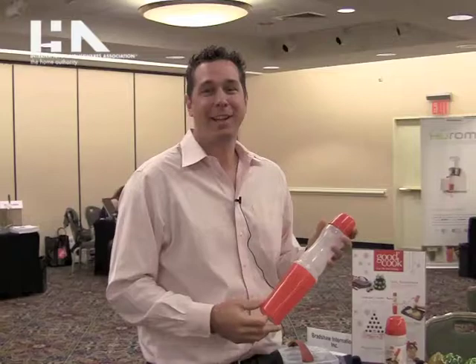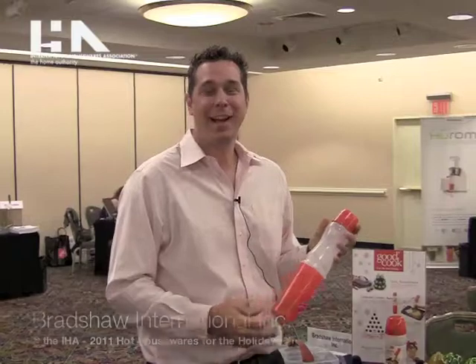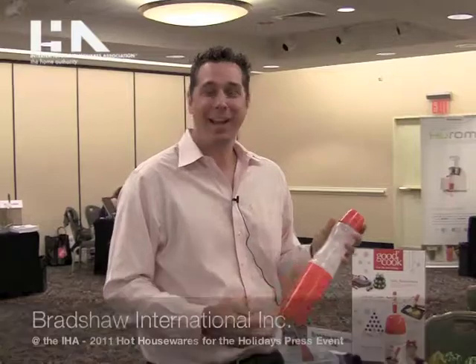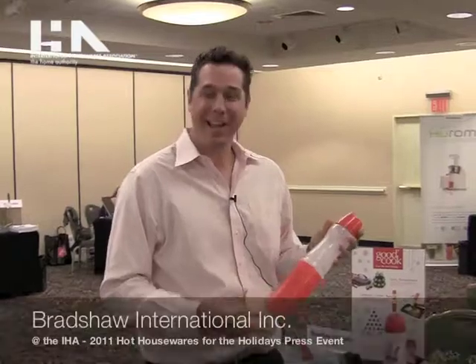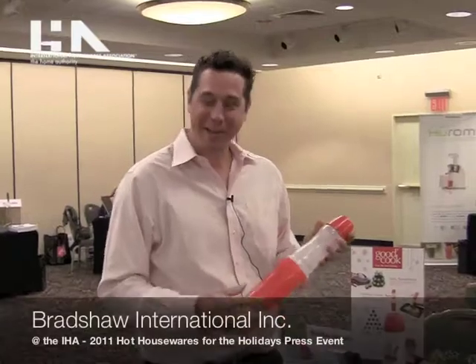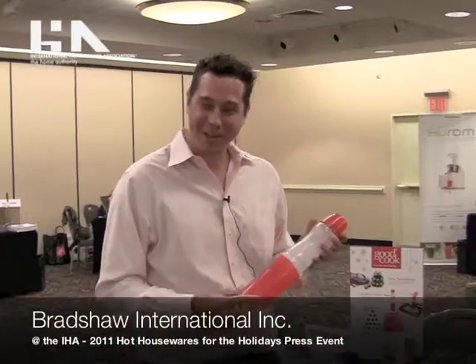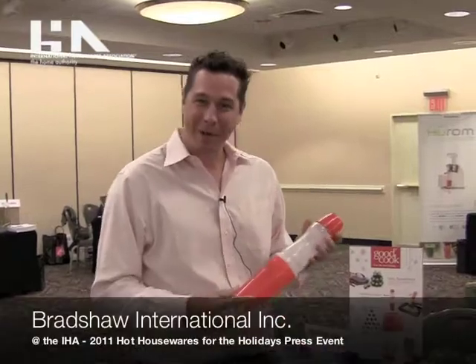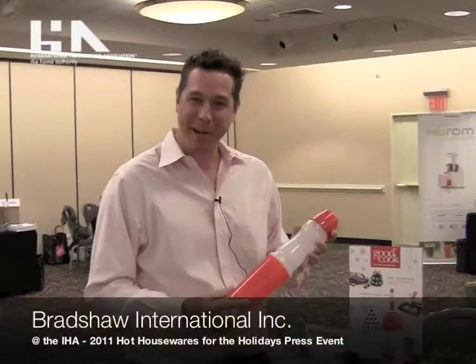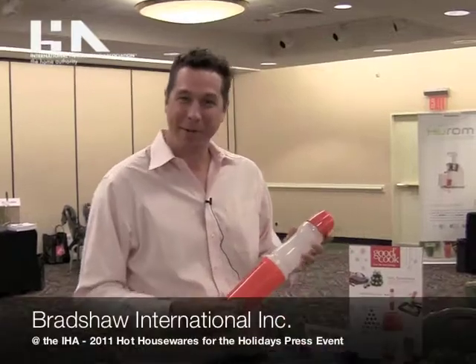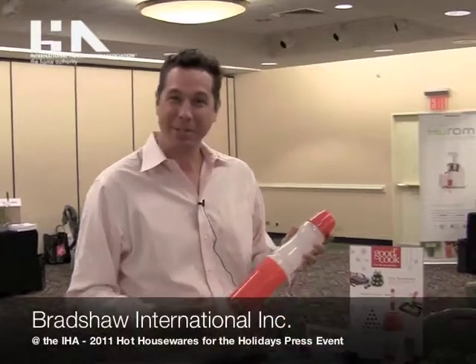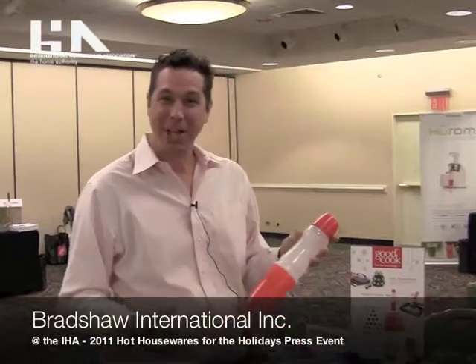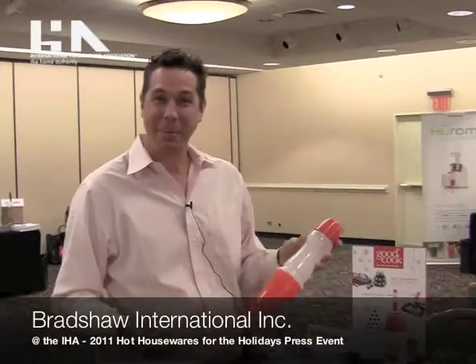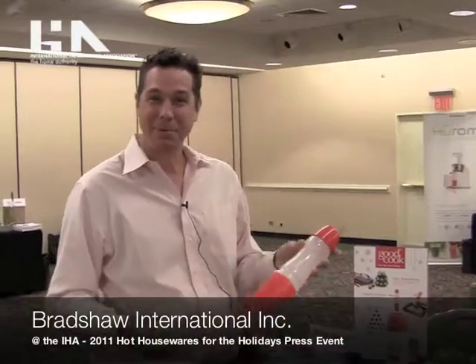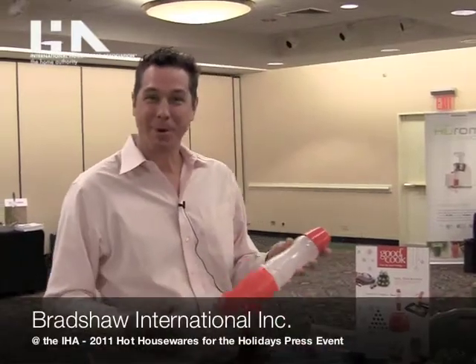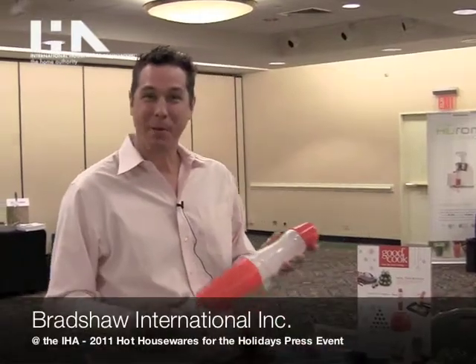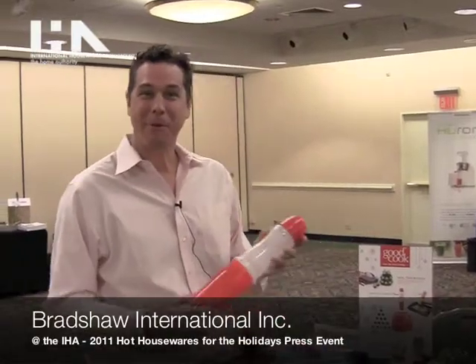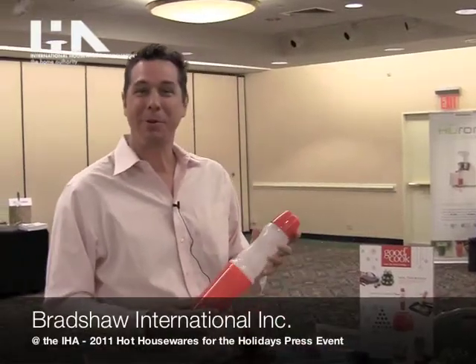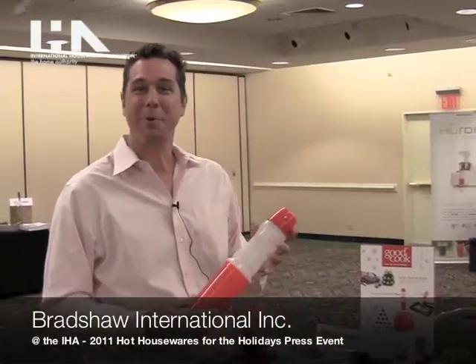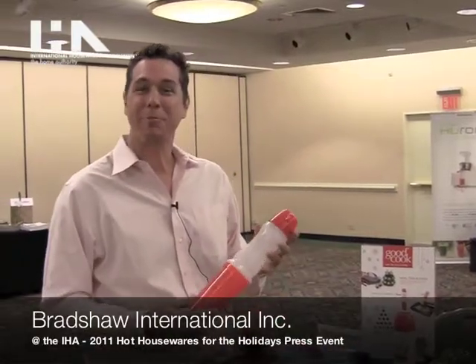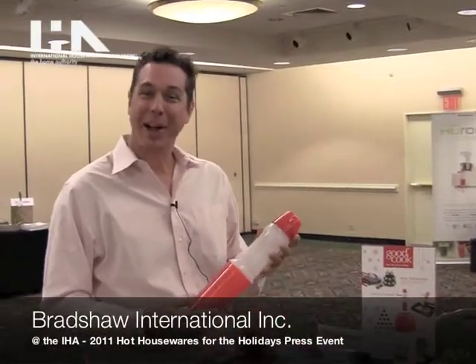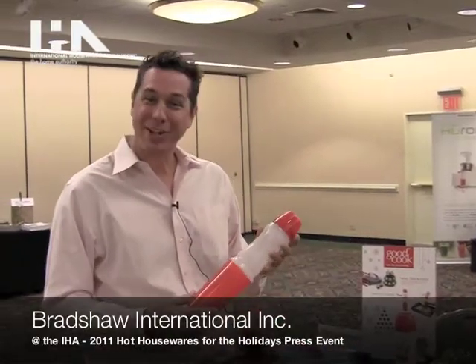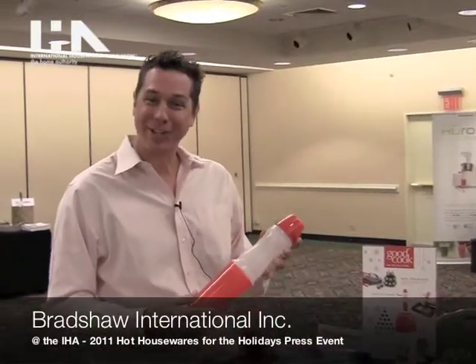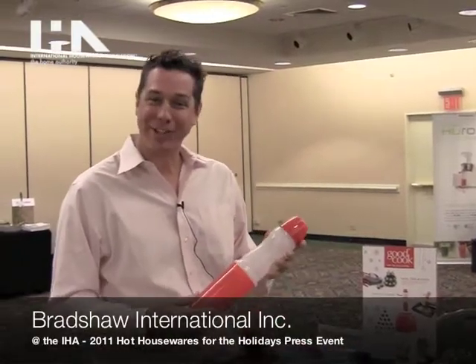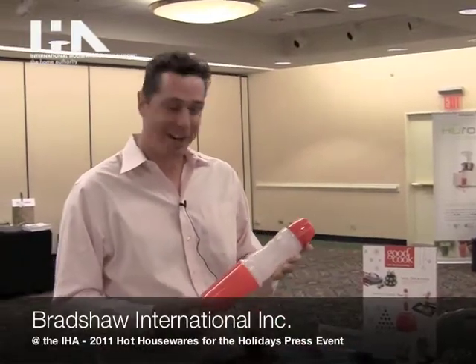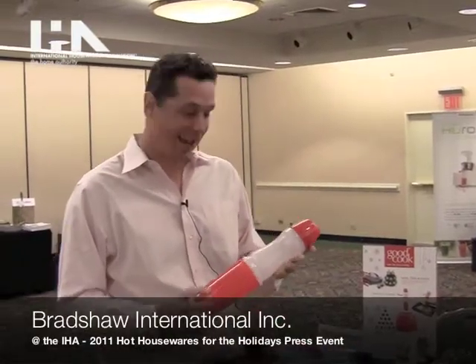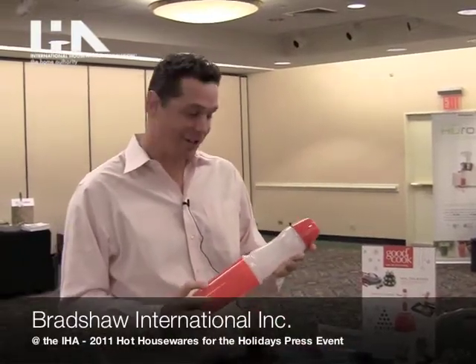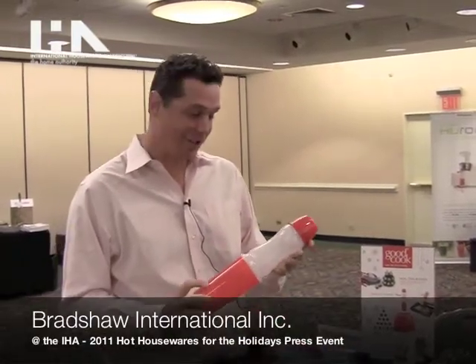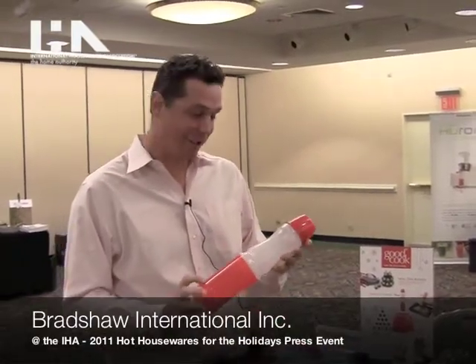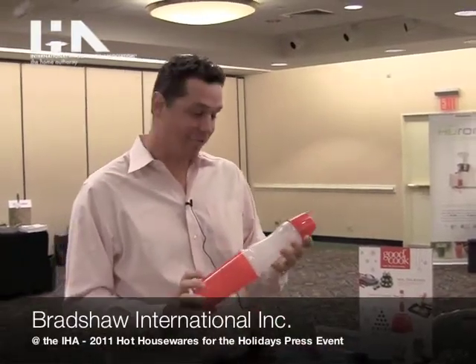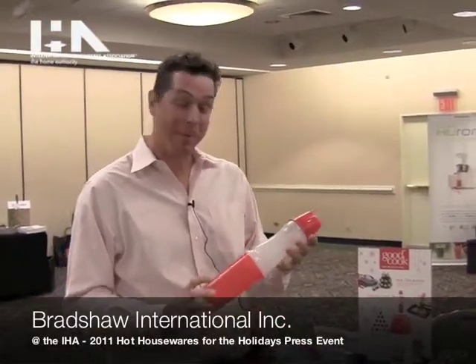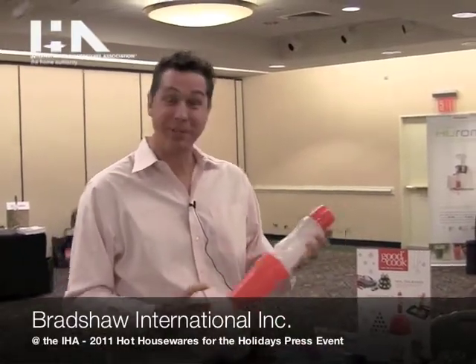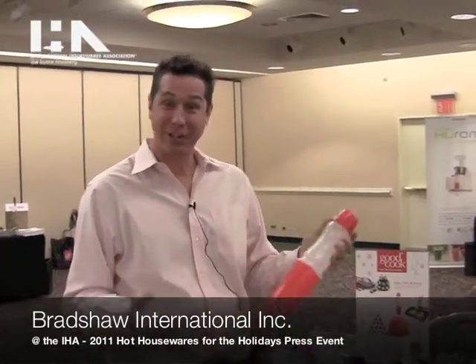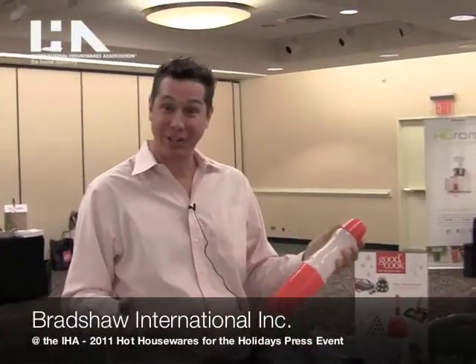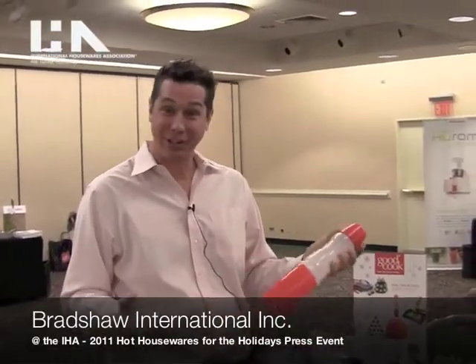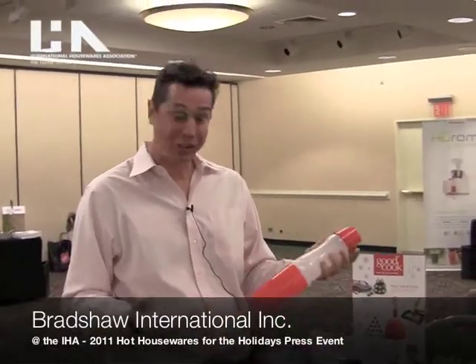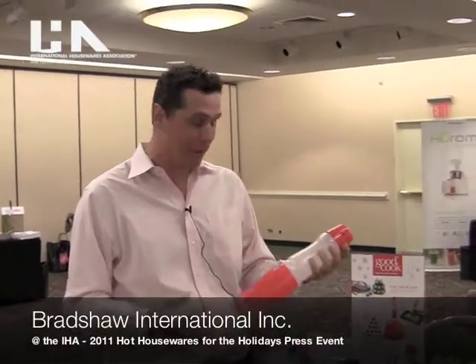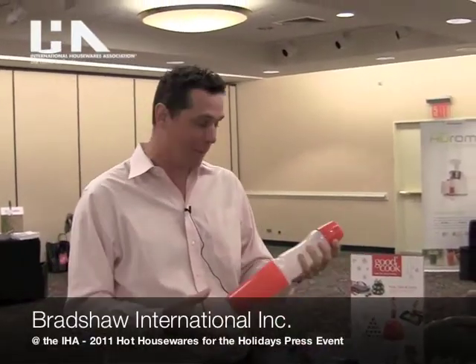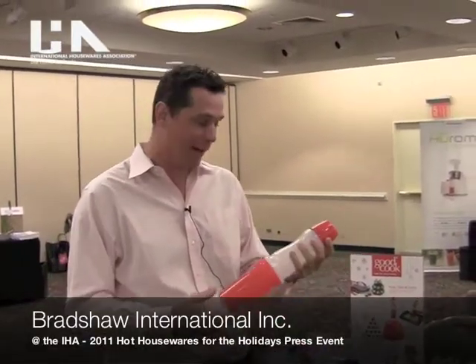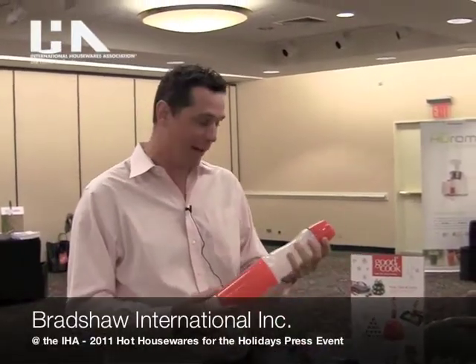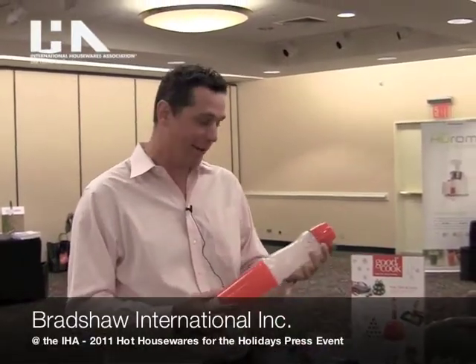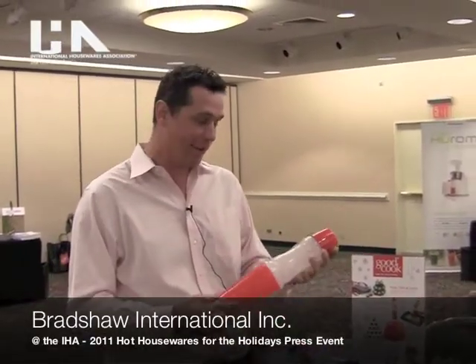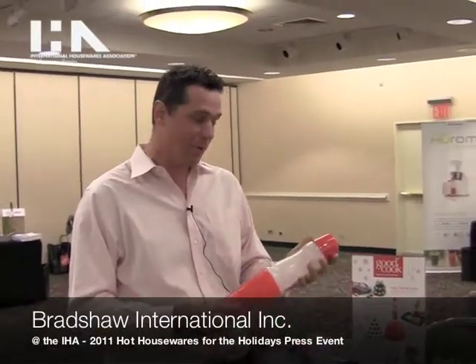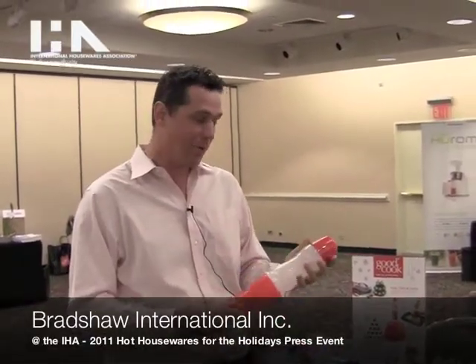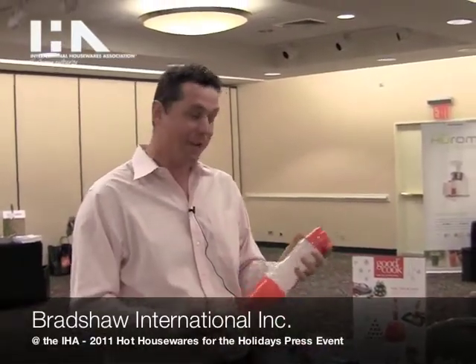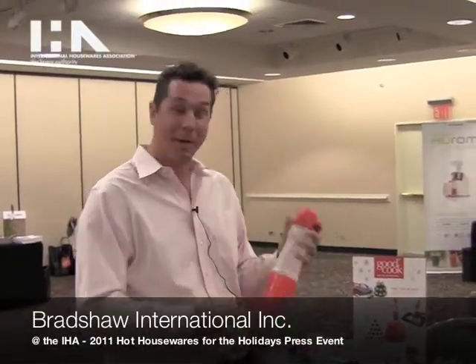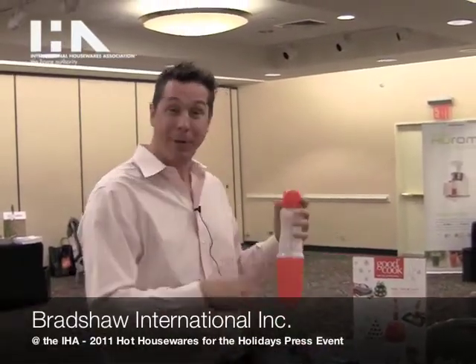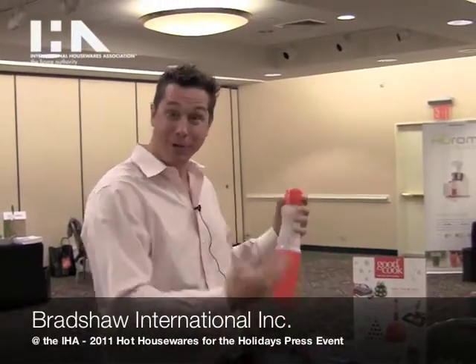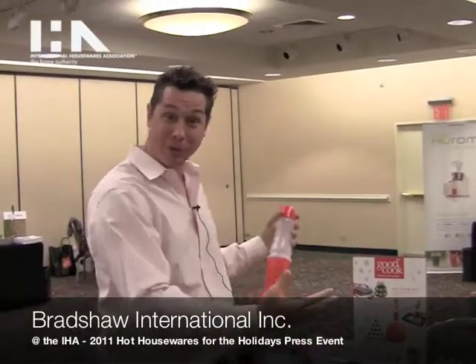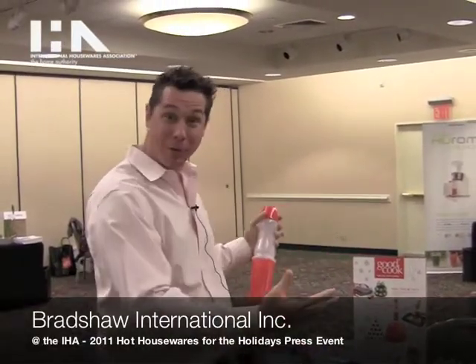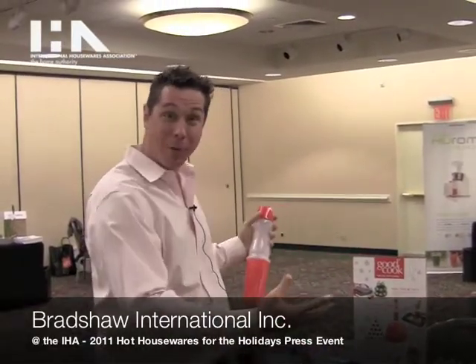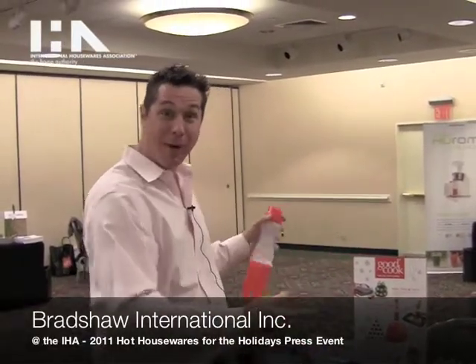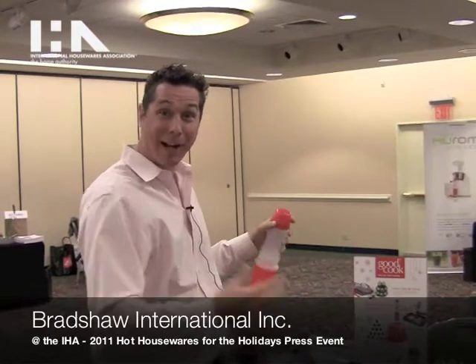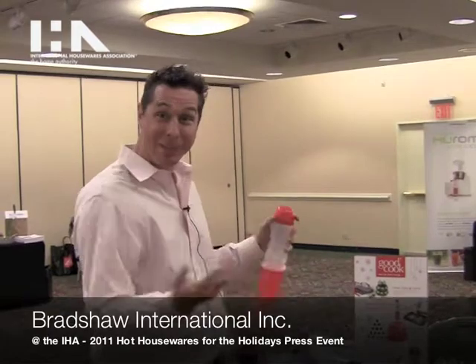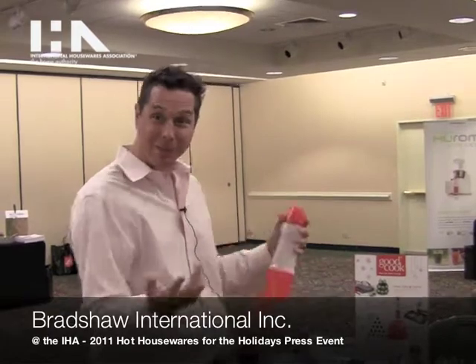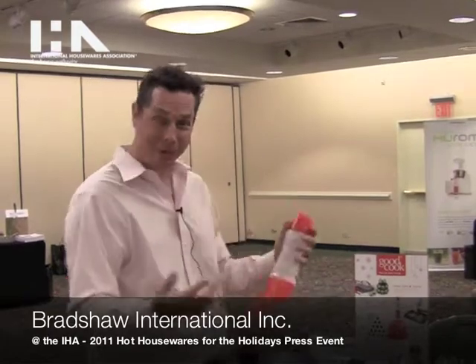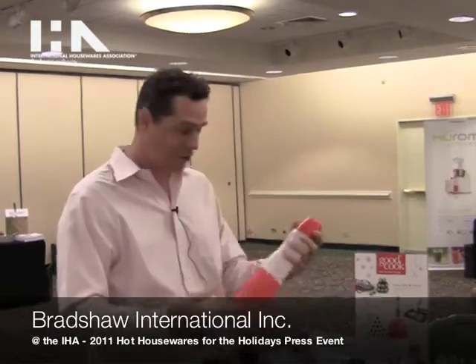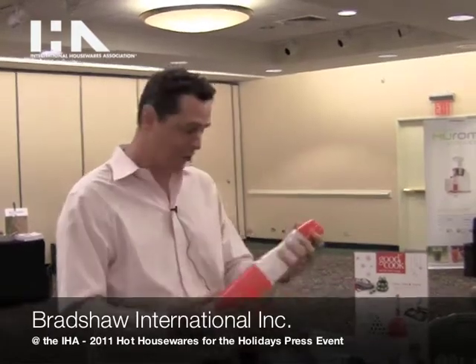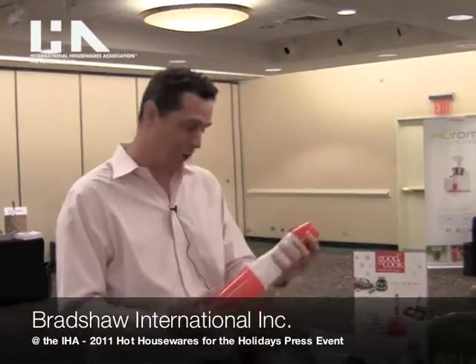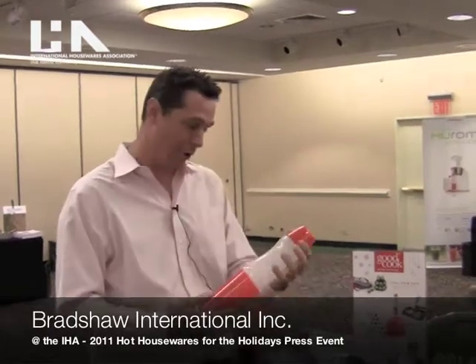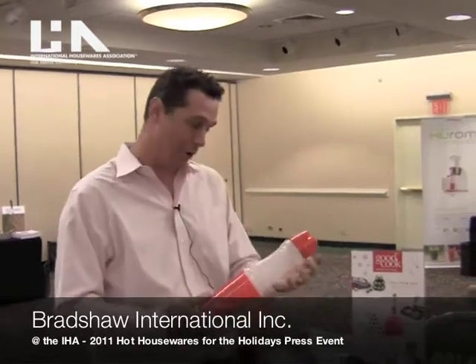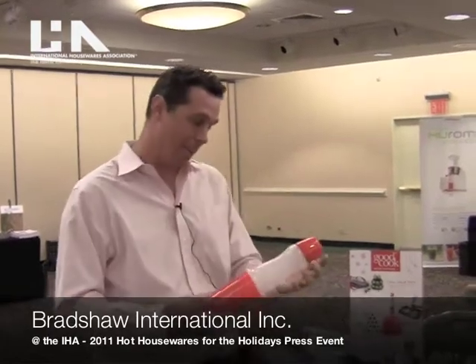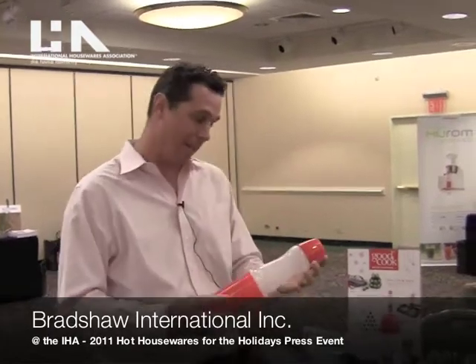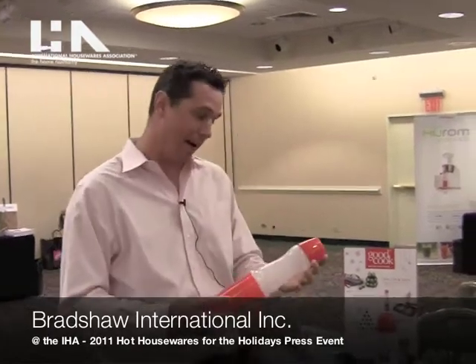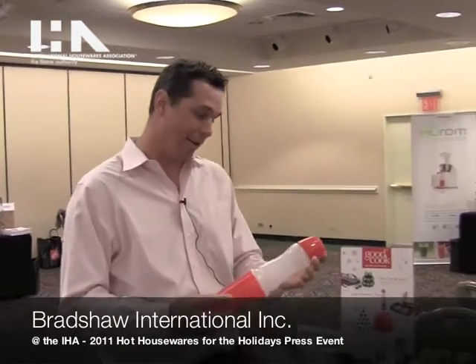Hi, how you doing? My name is Thomas Barber. I'm here with Bradshaw International representing the GoodCook brand. We've got a bunch of cool products we want to show you a little bit about.